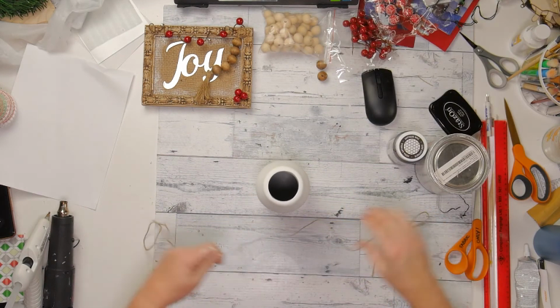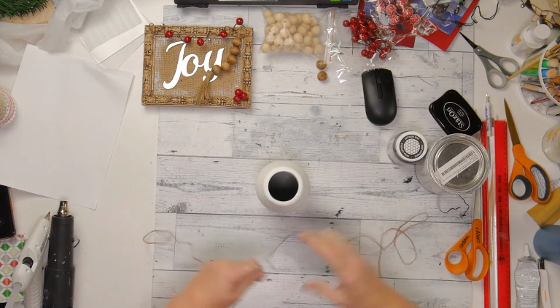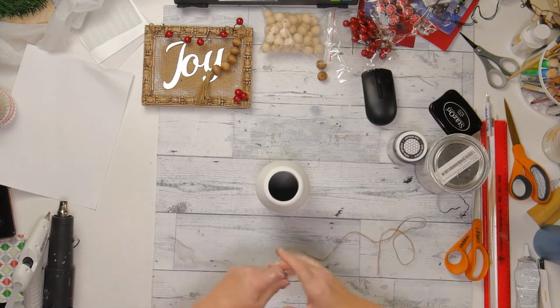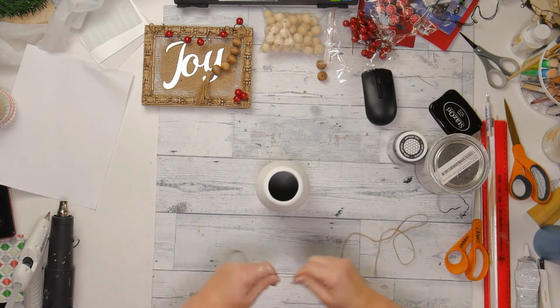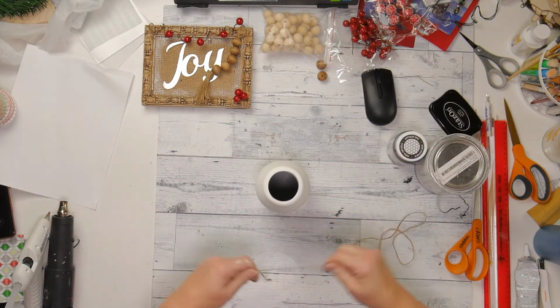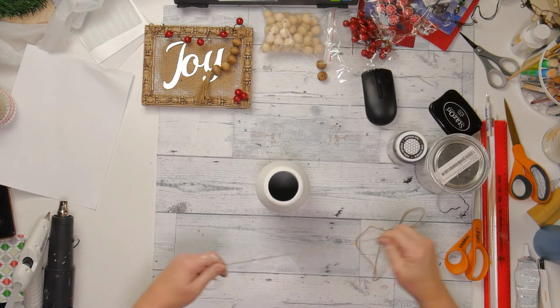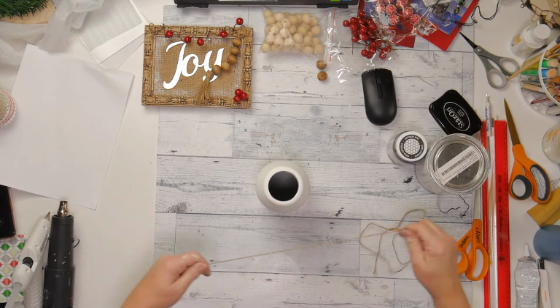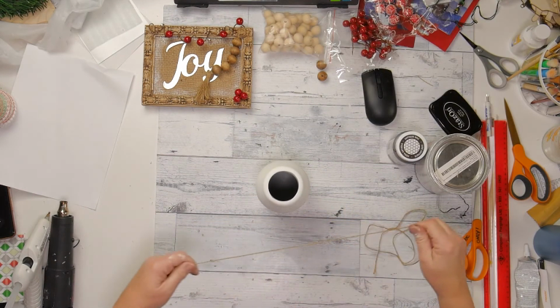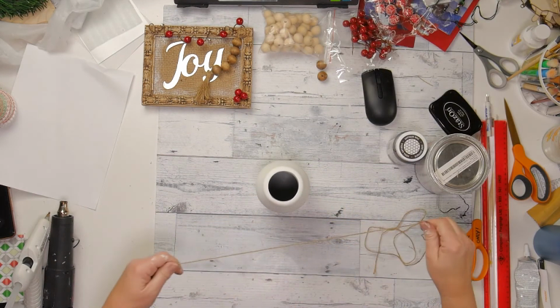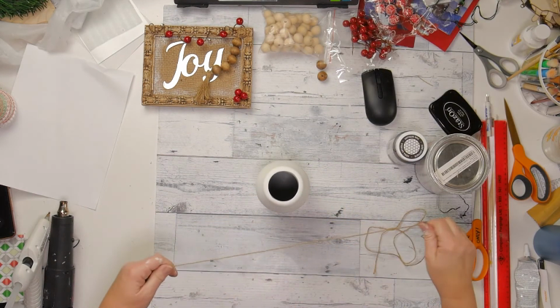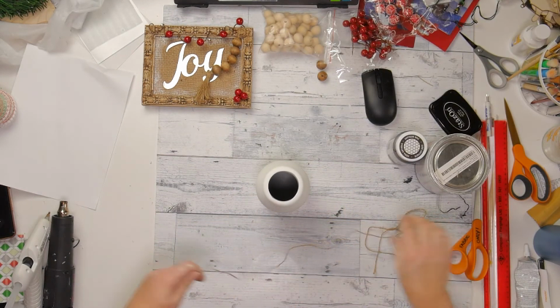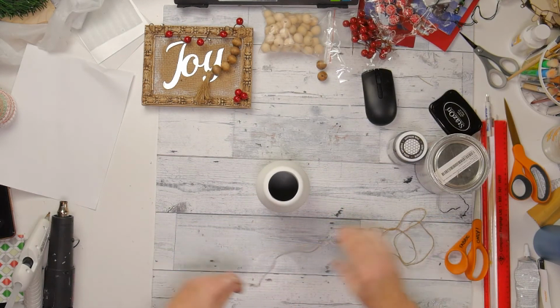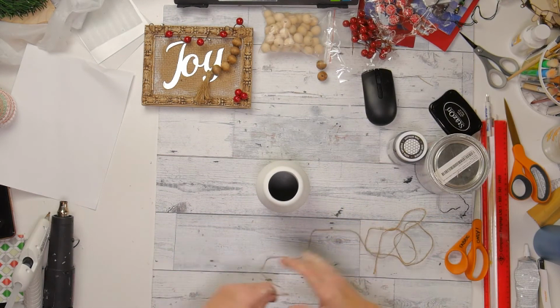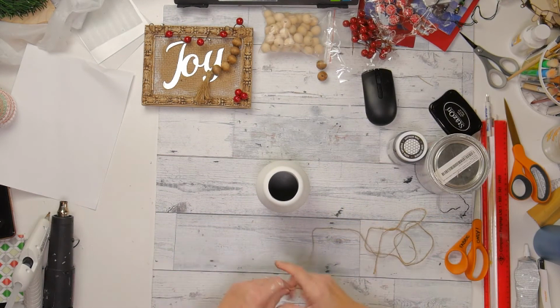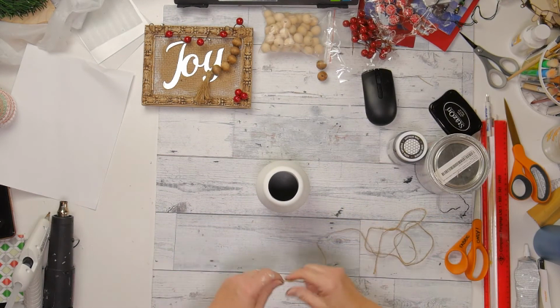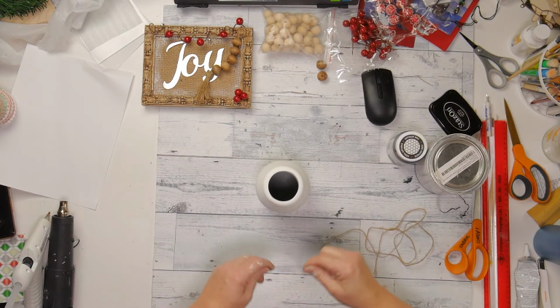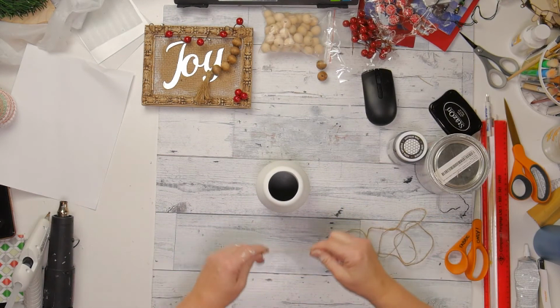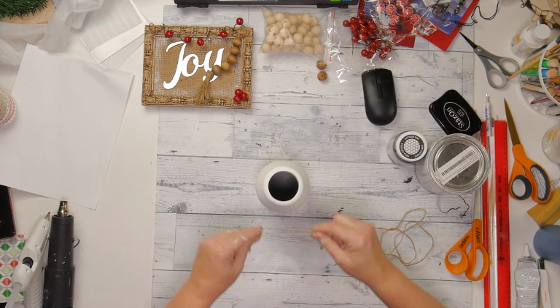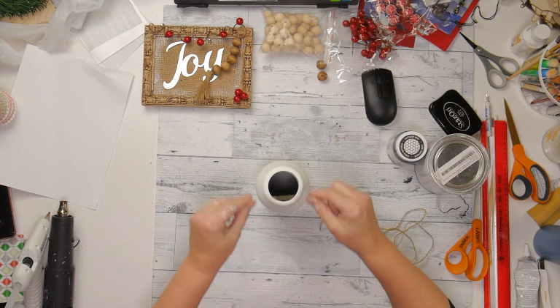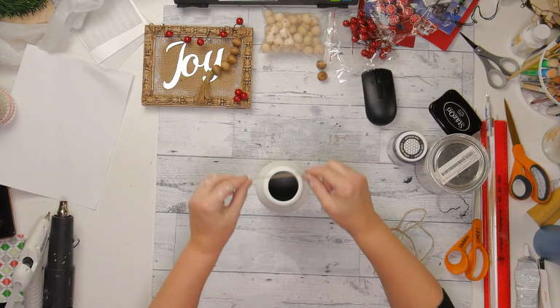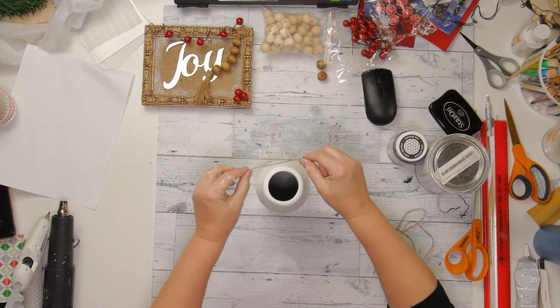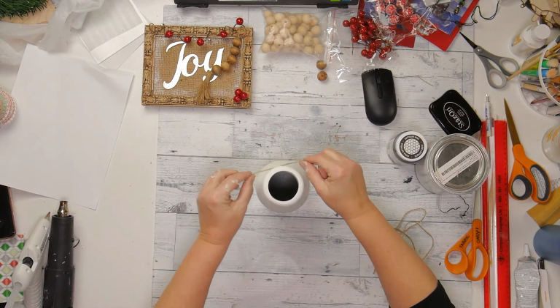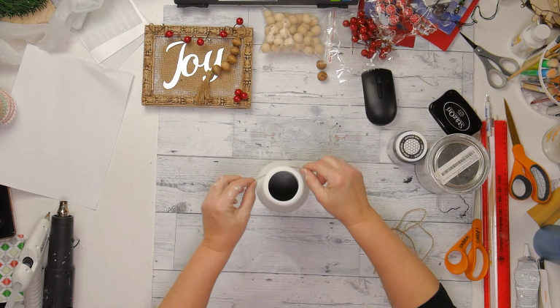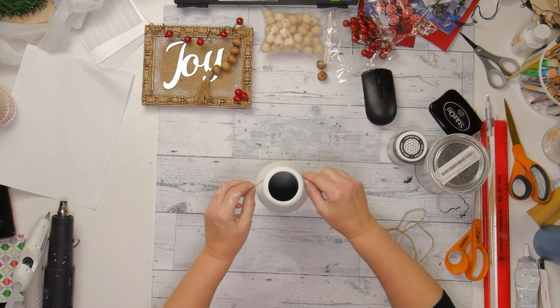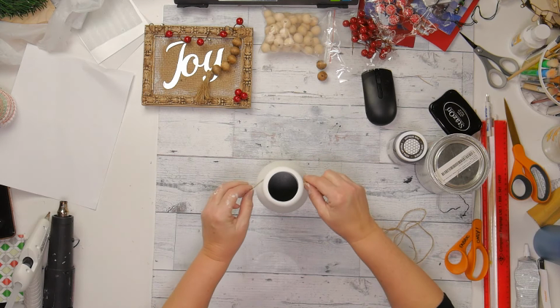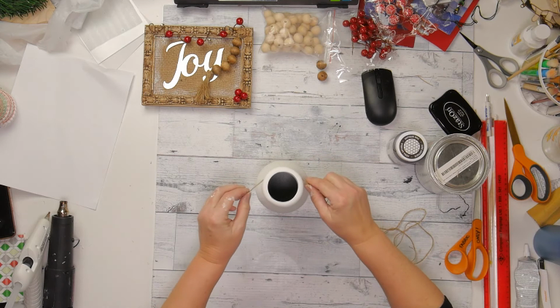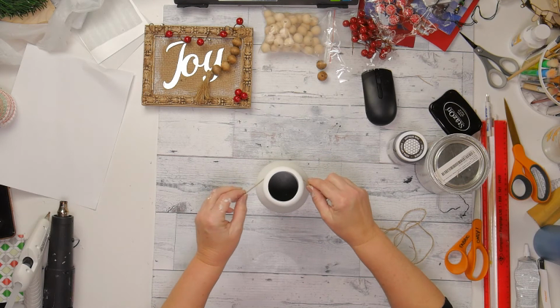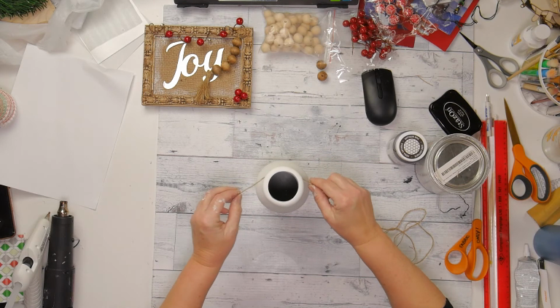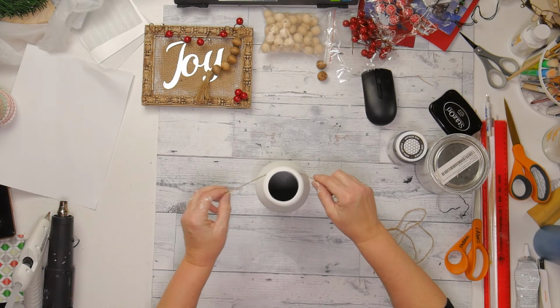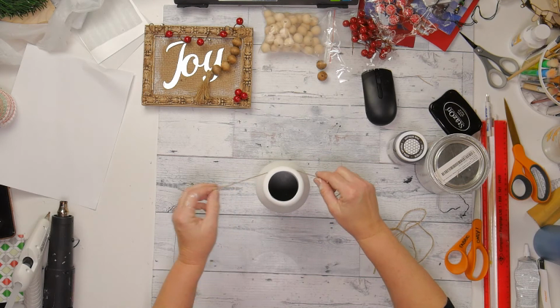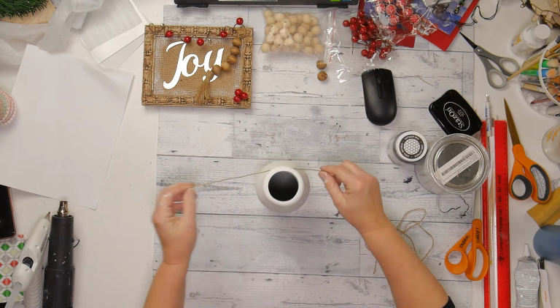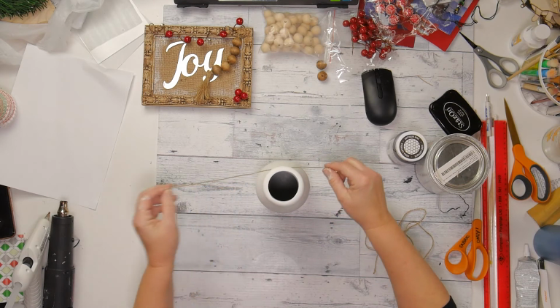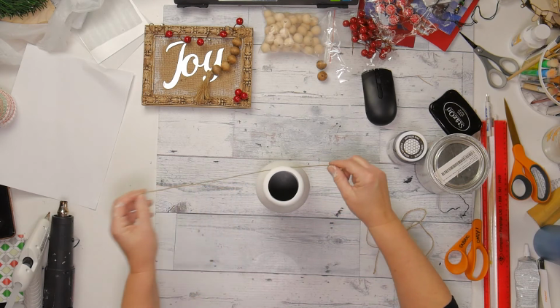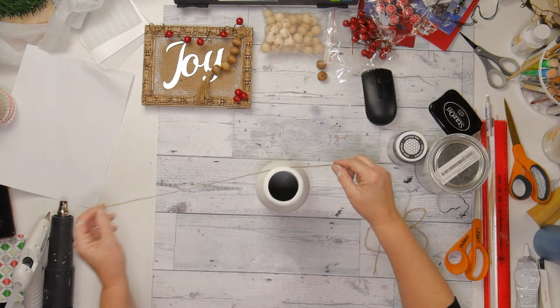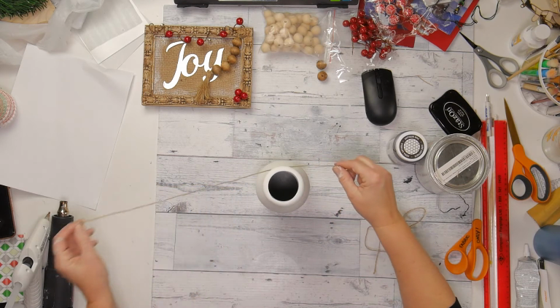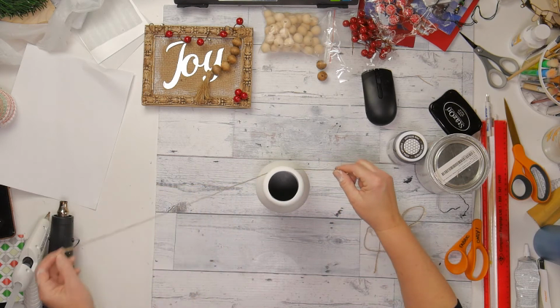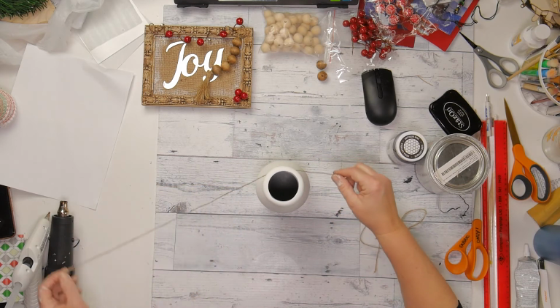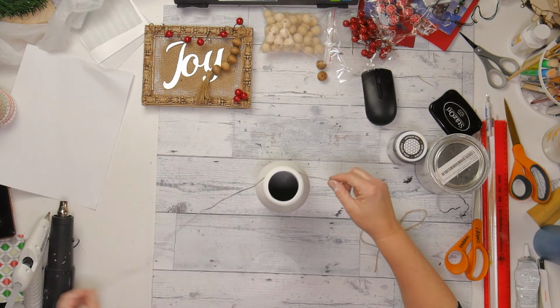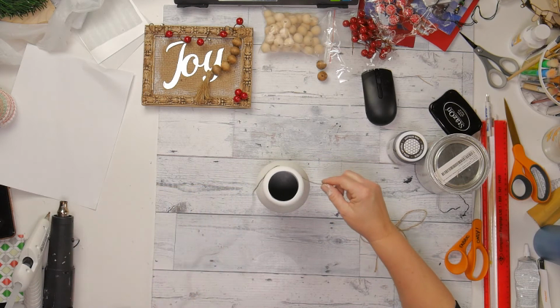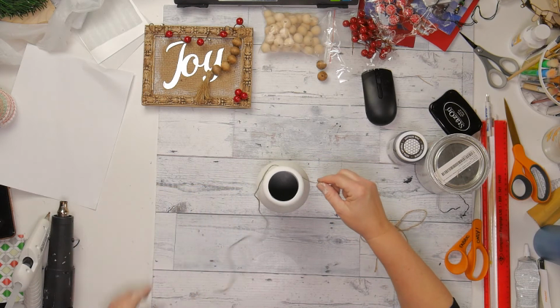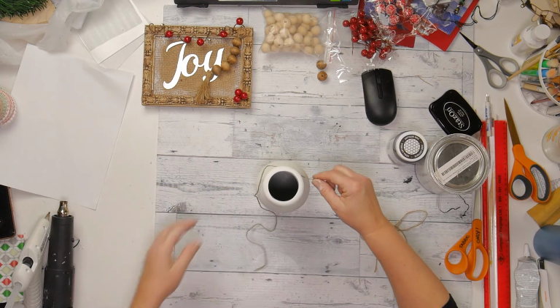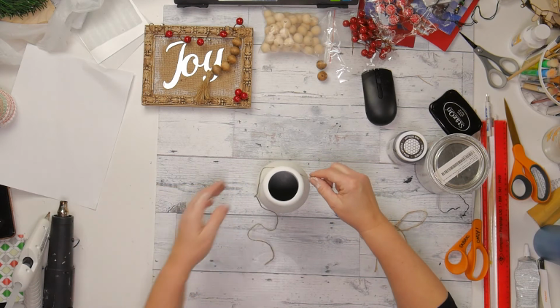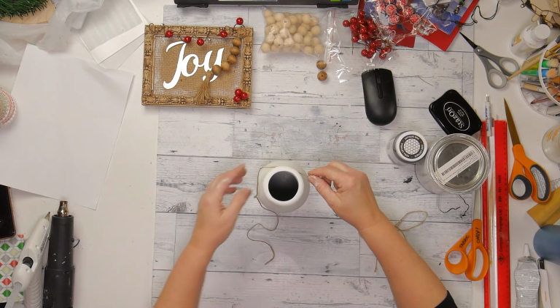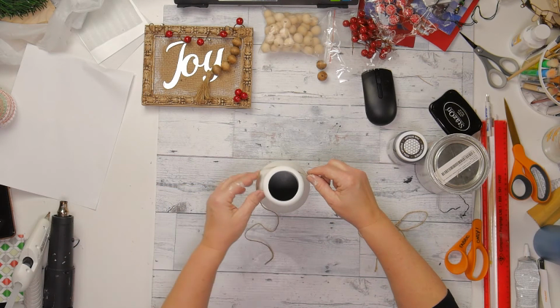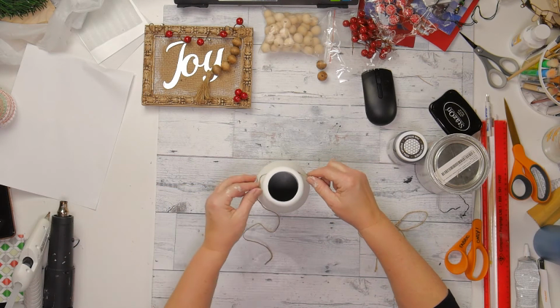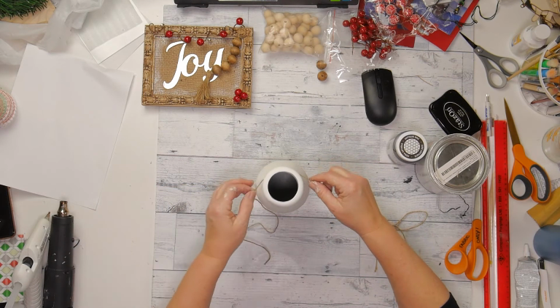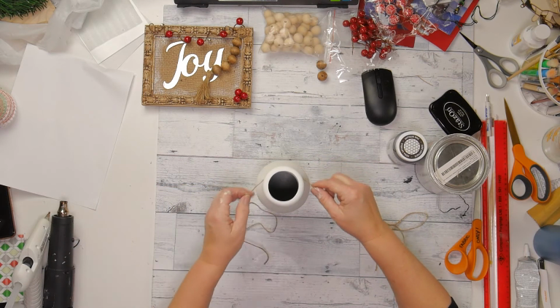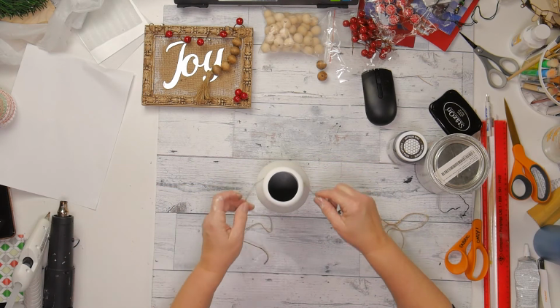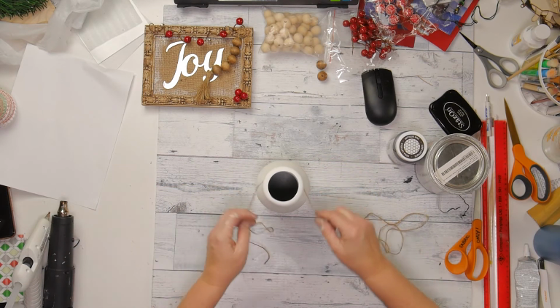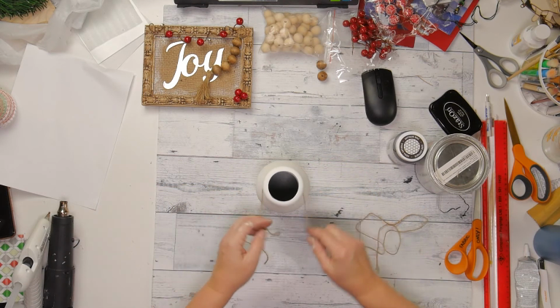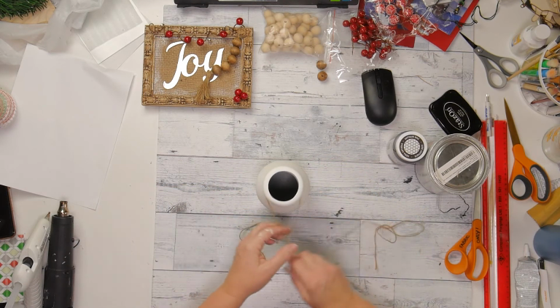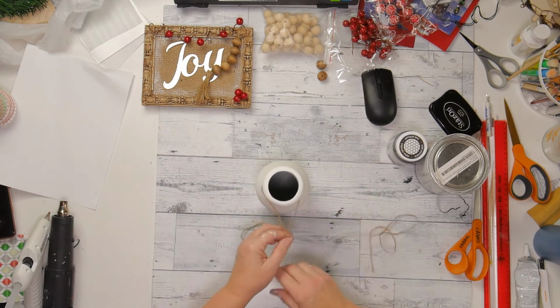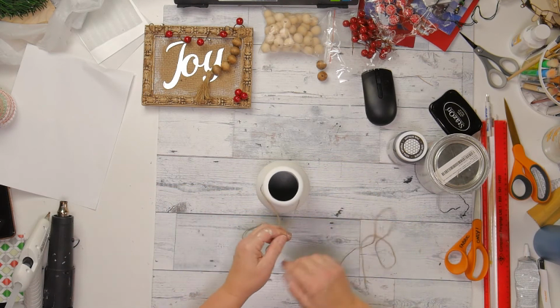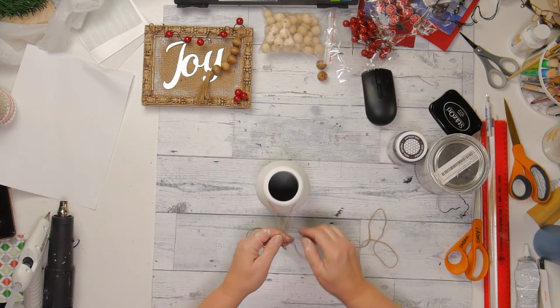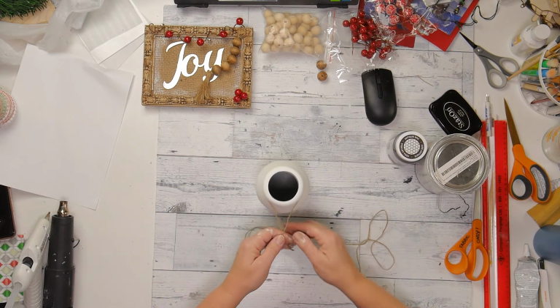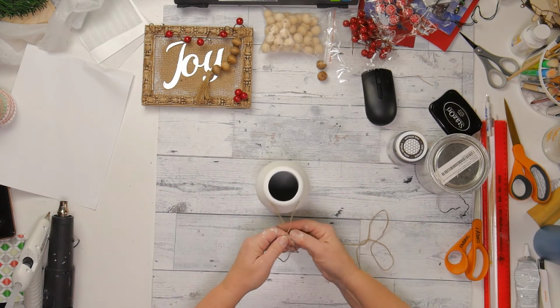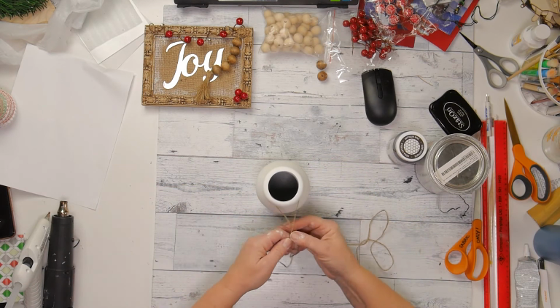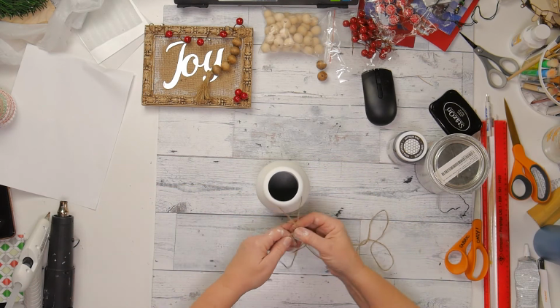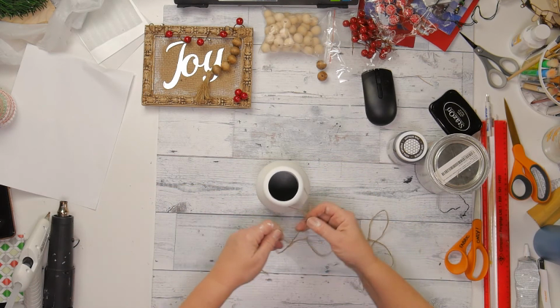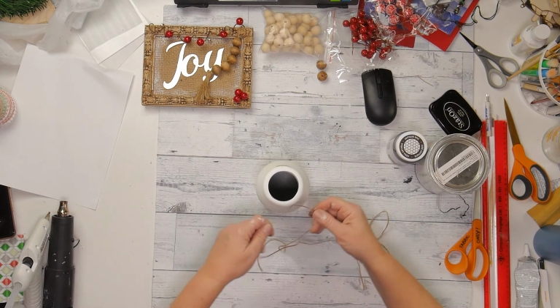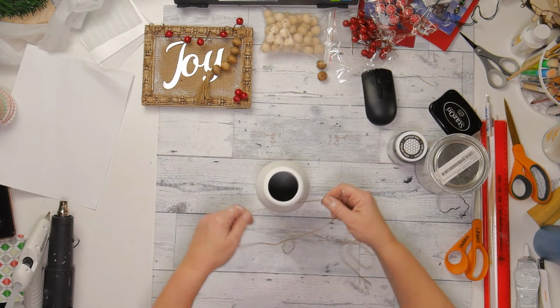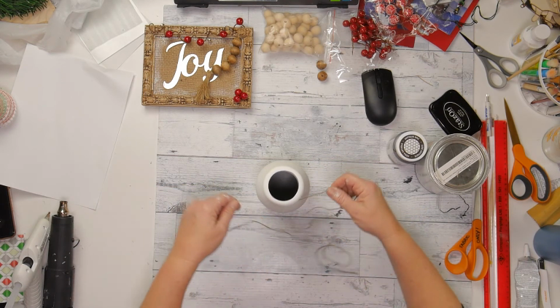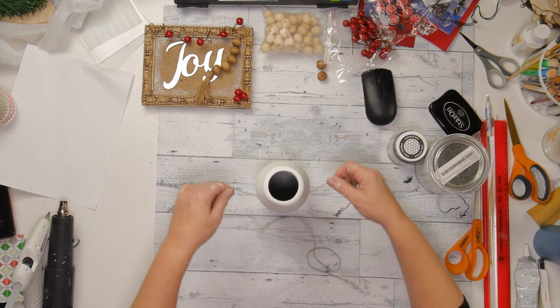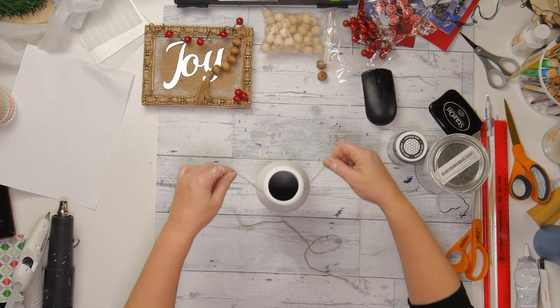Take some of this twine and just wrap it around a few times and tie a little knot in the front.